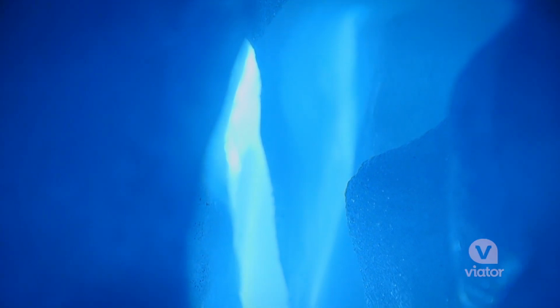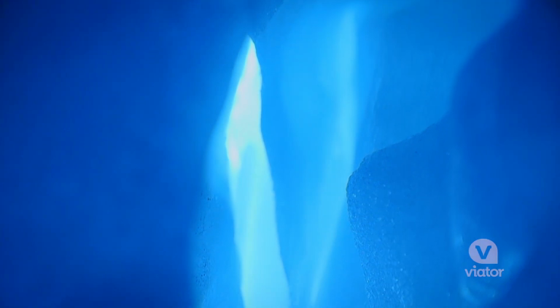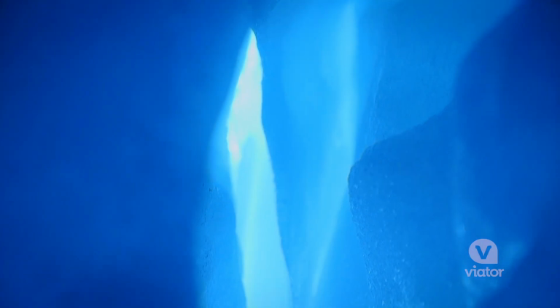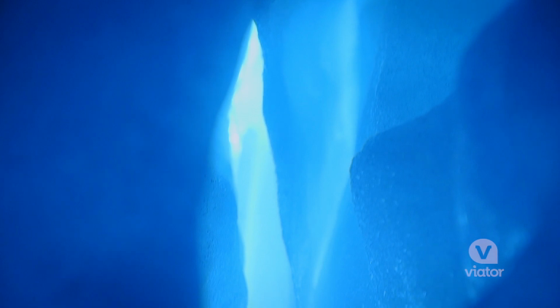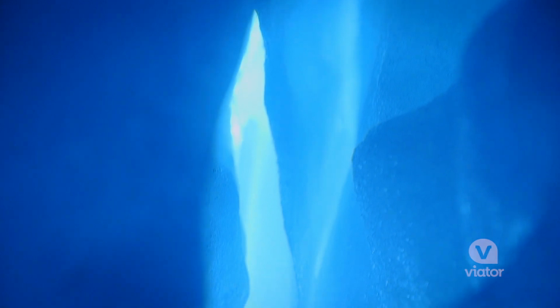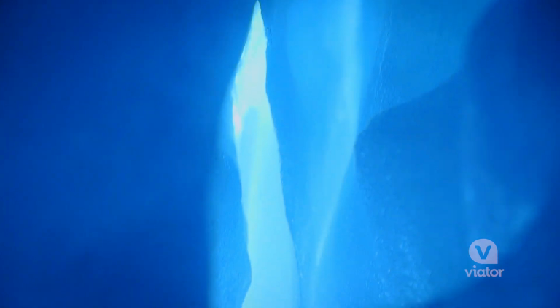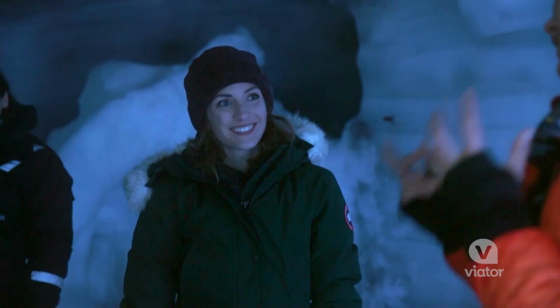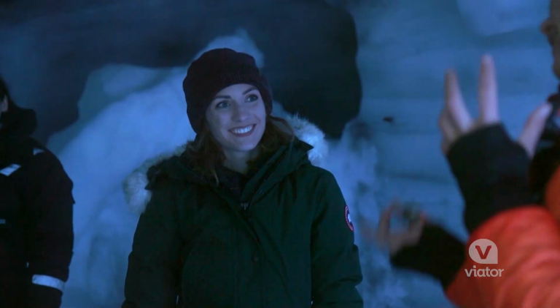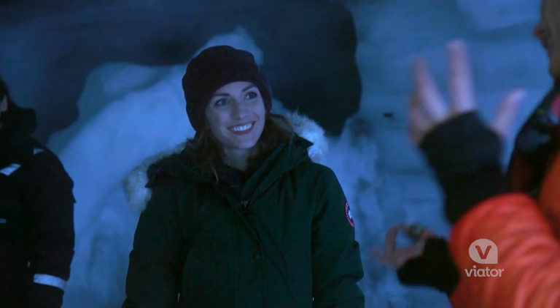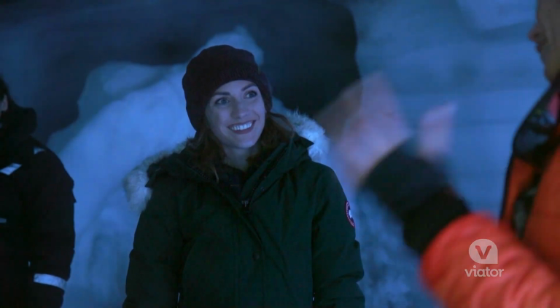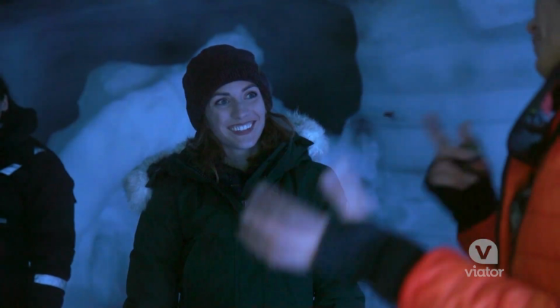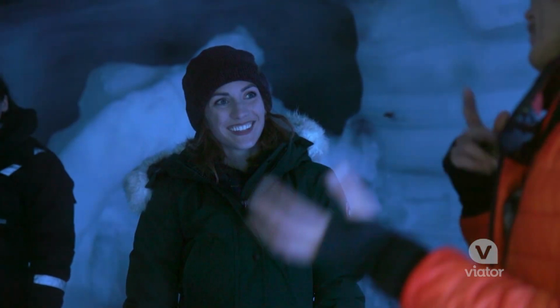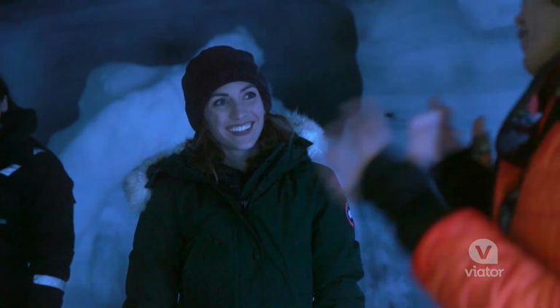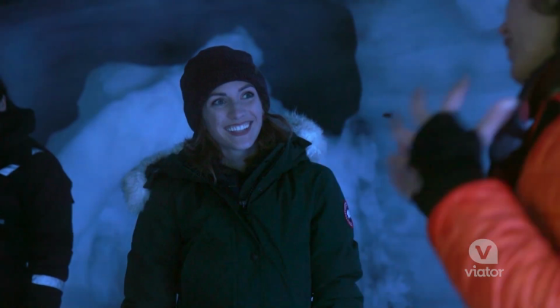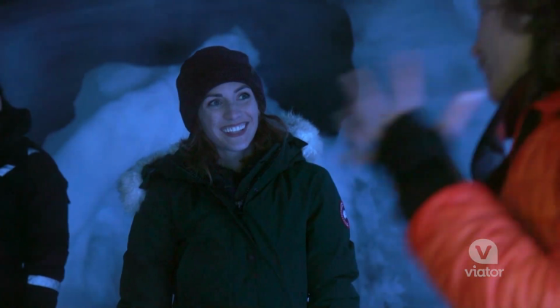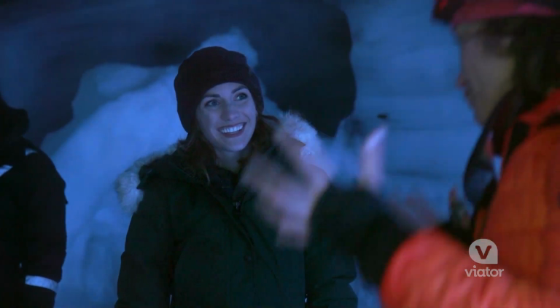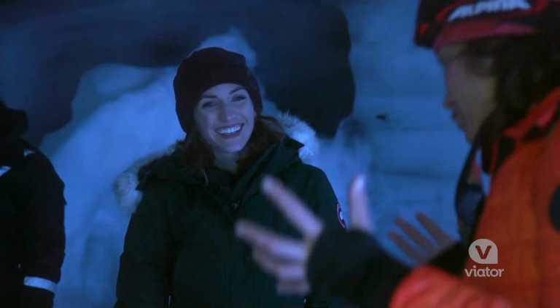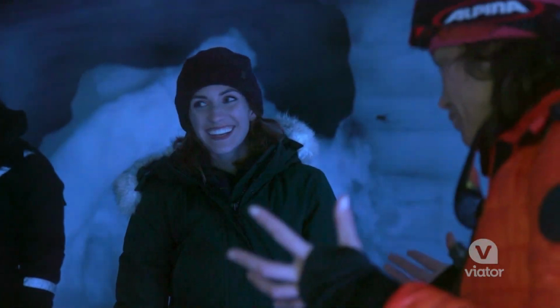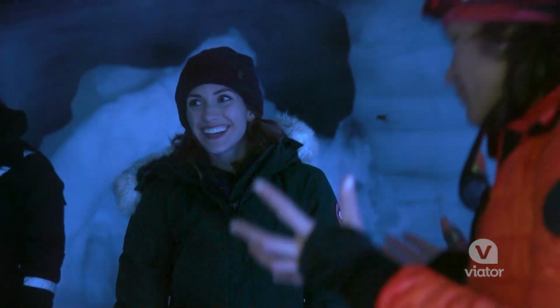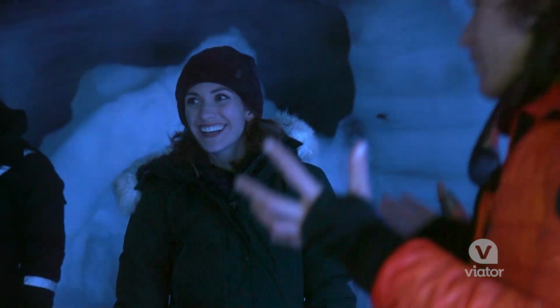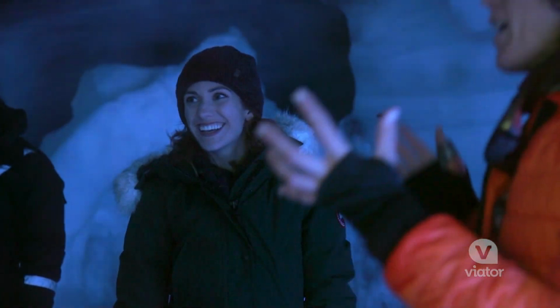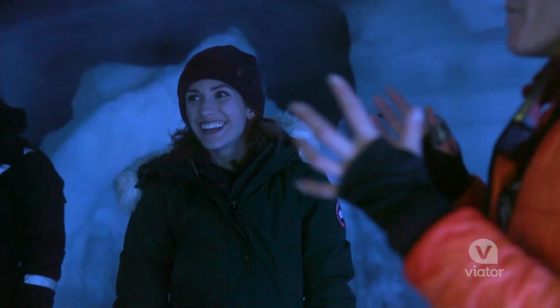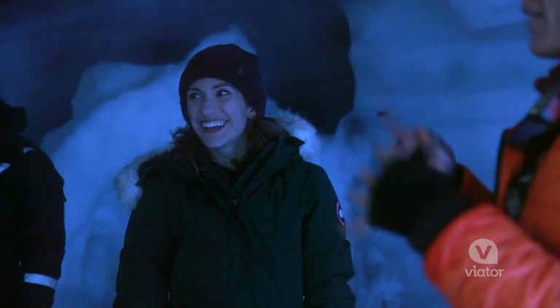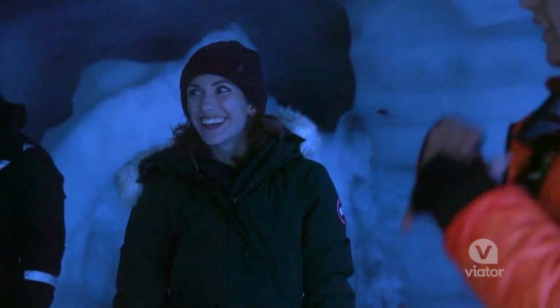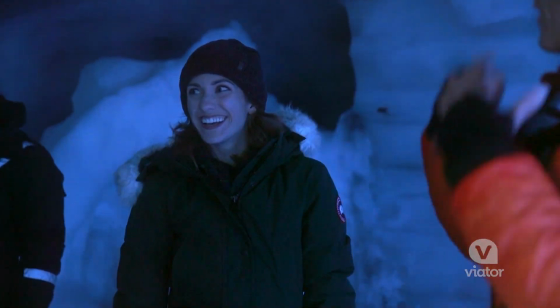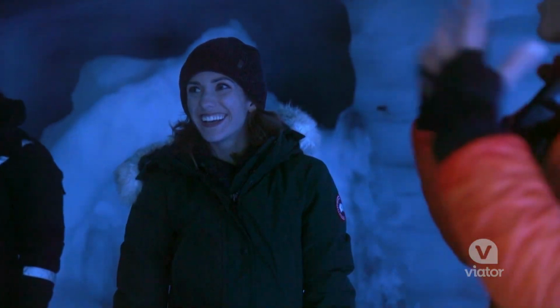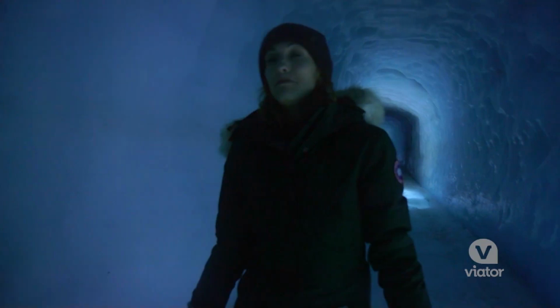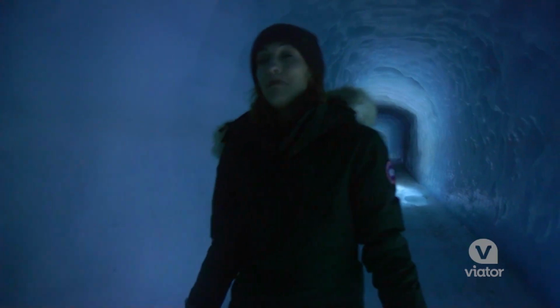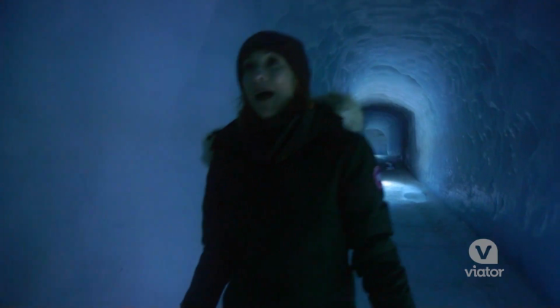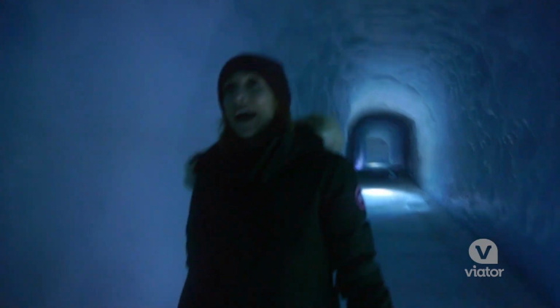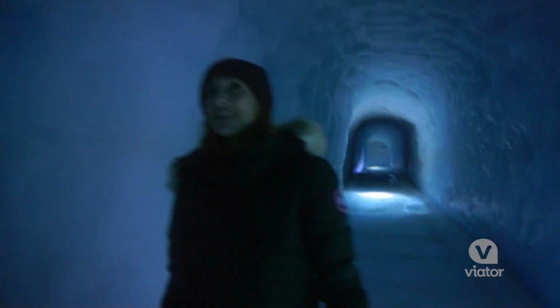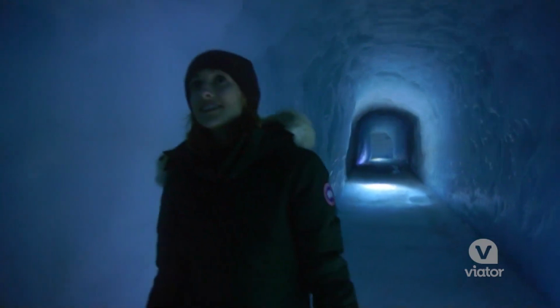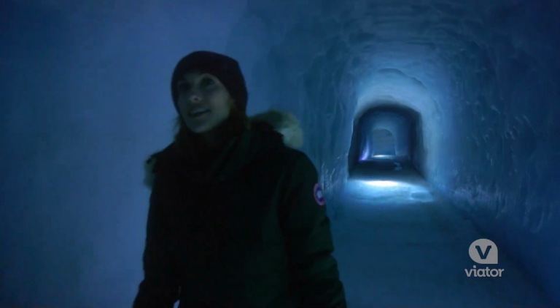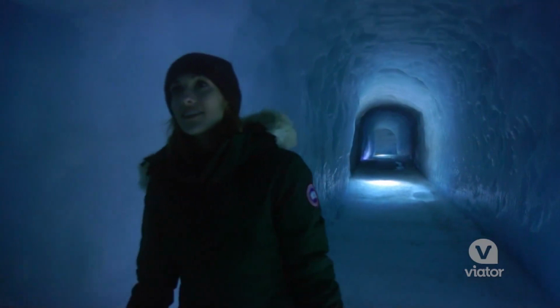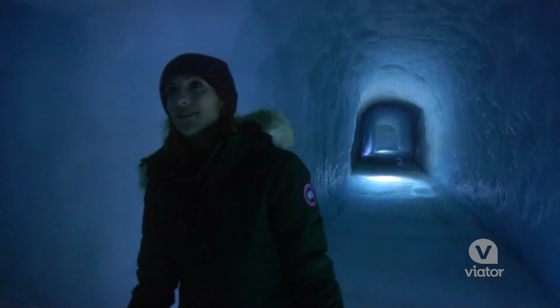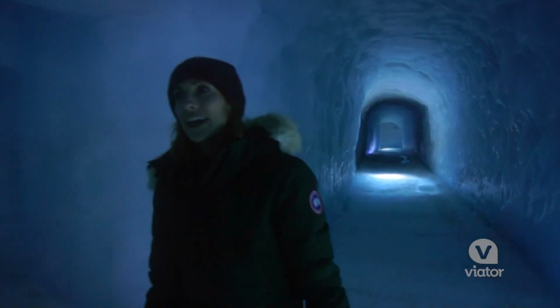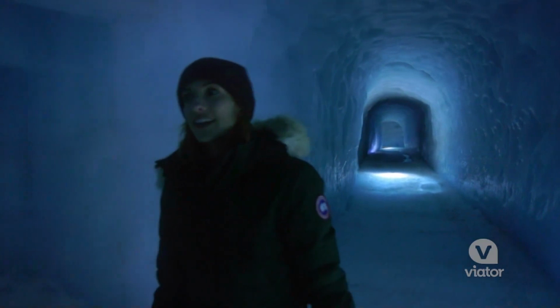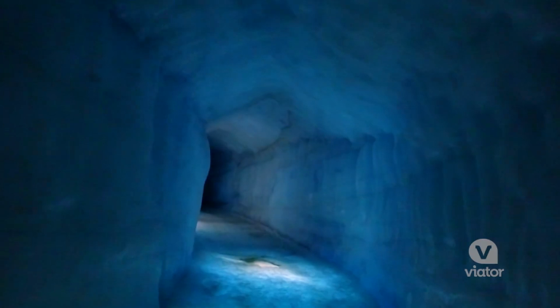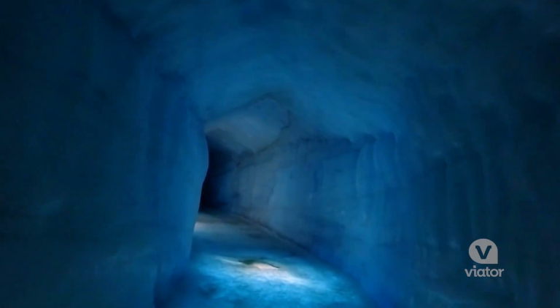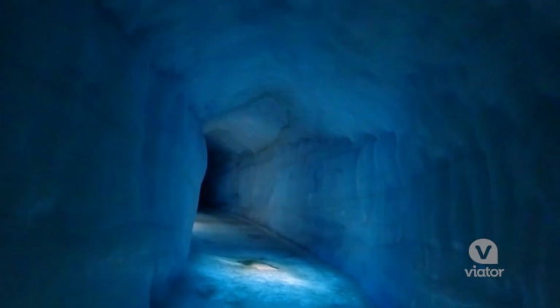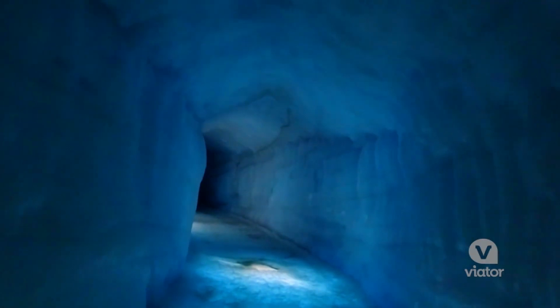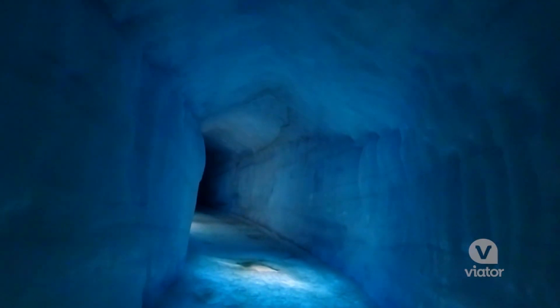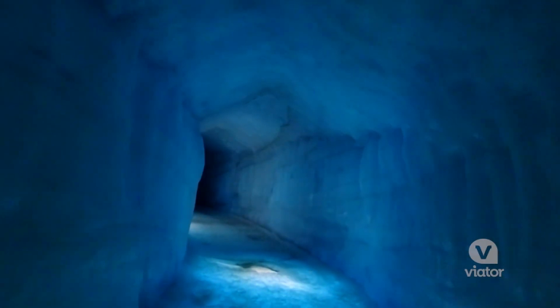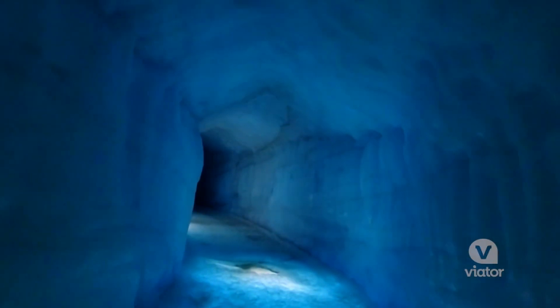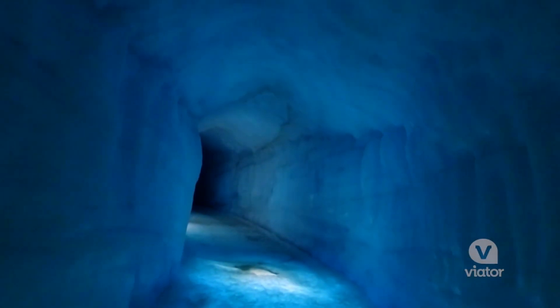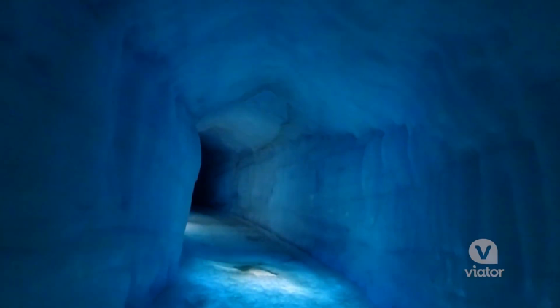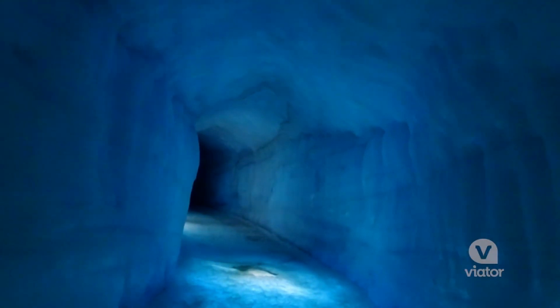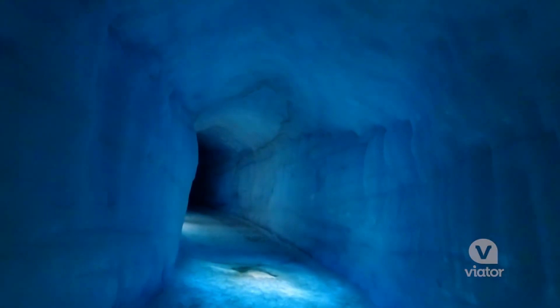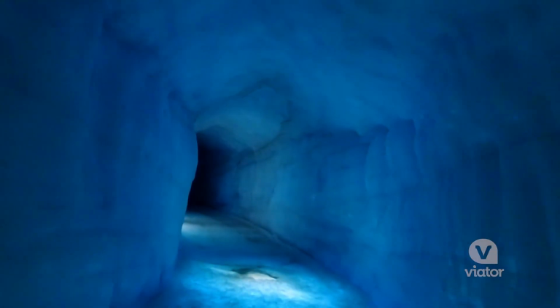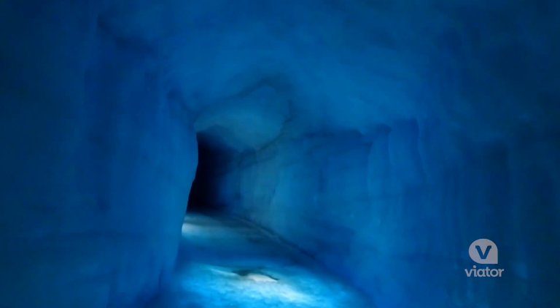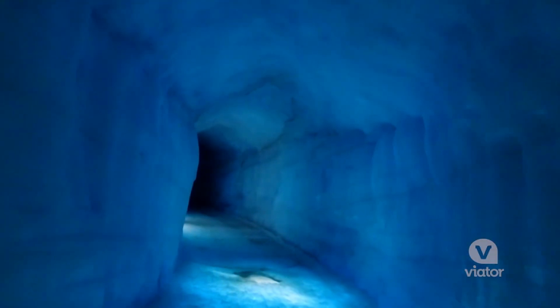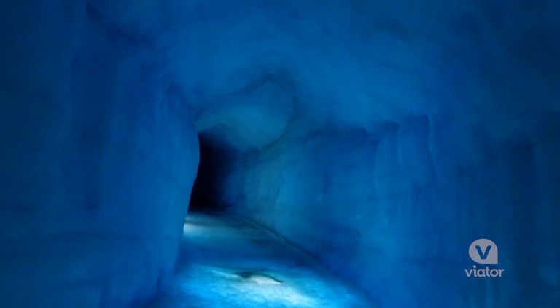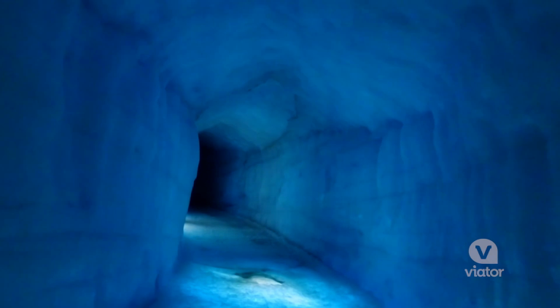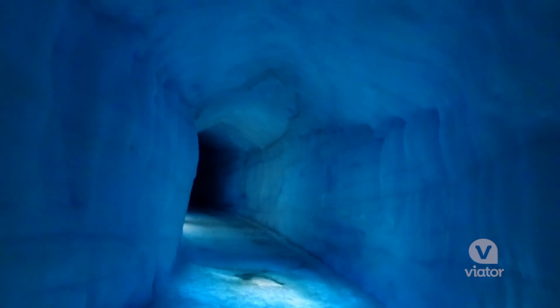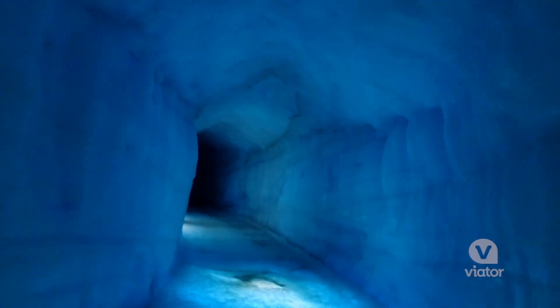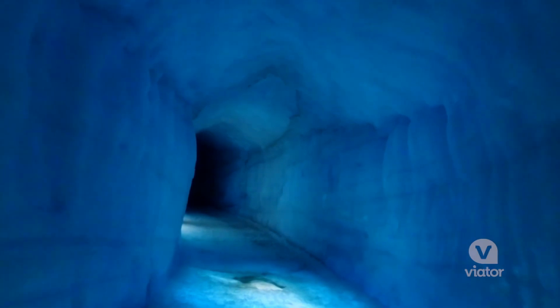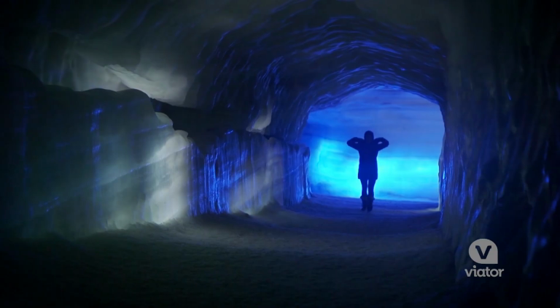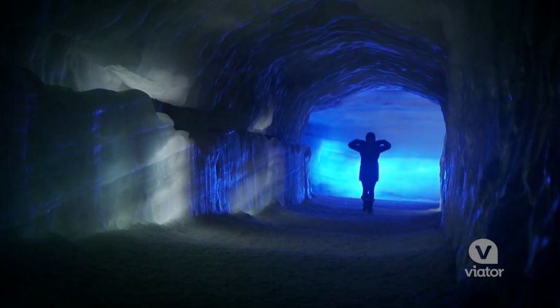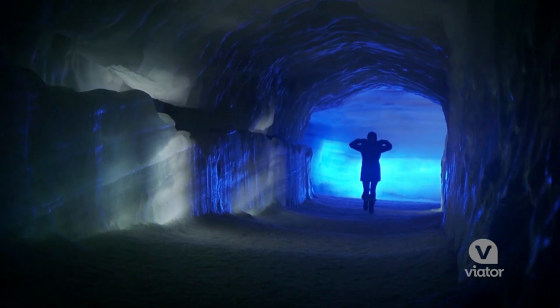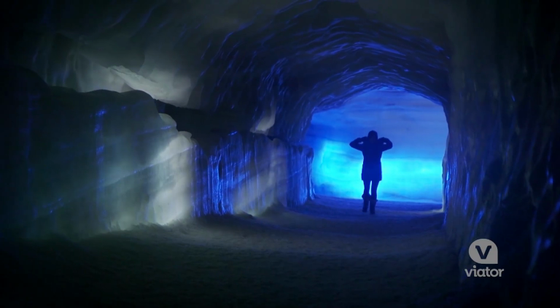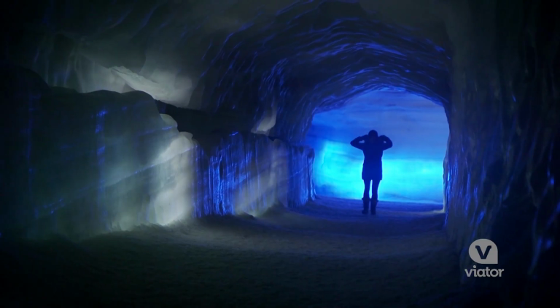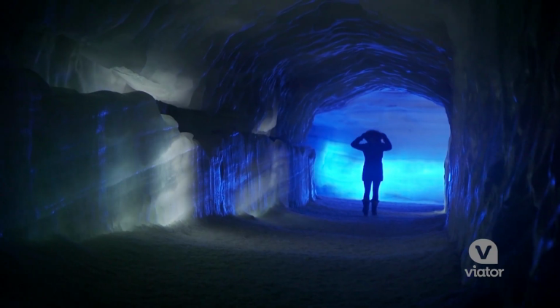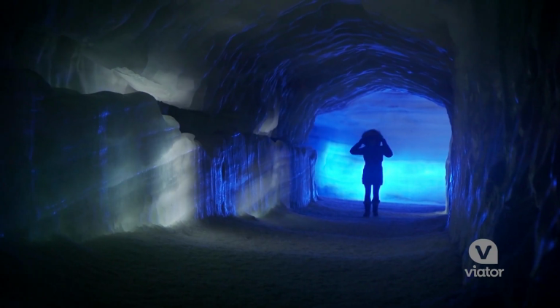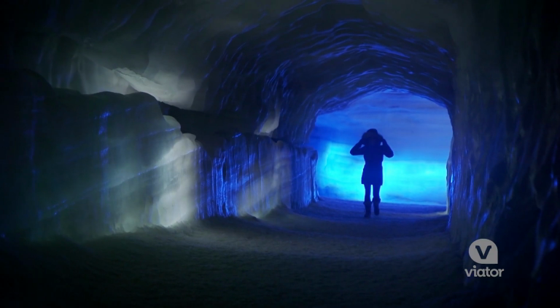I am absolutely blown away. It's massive and it's gorgeous. You feel like you're in another world.